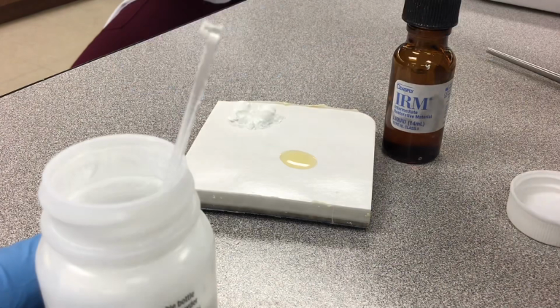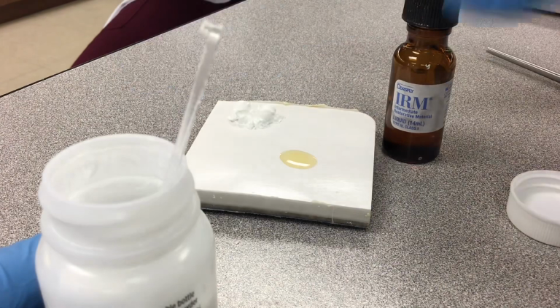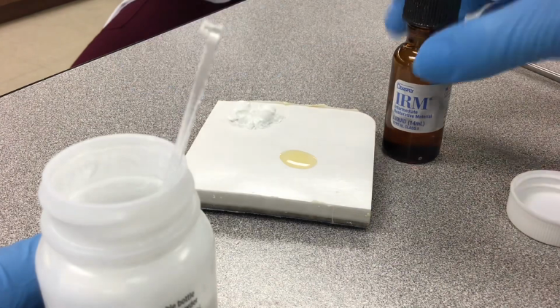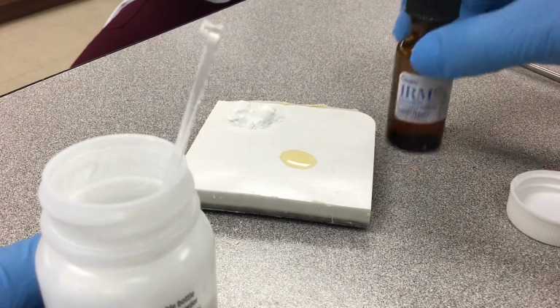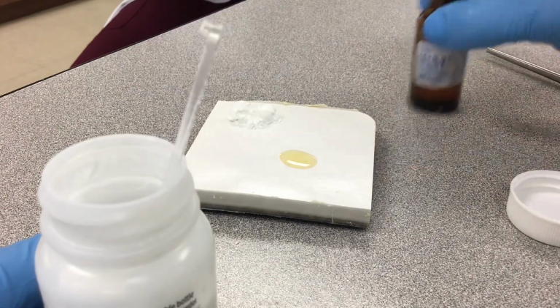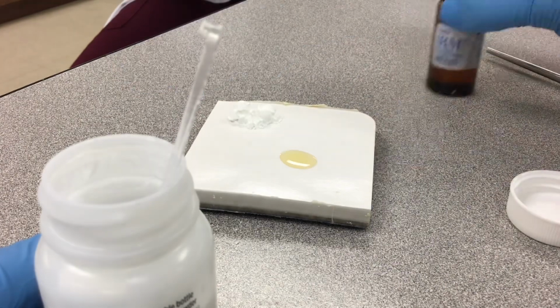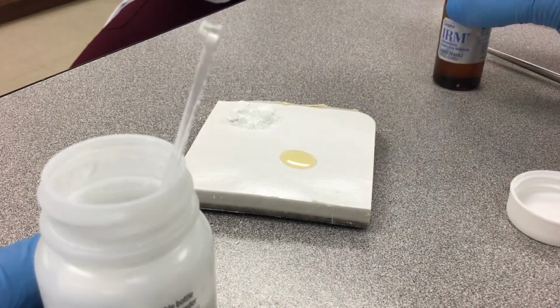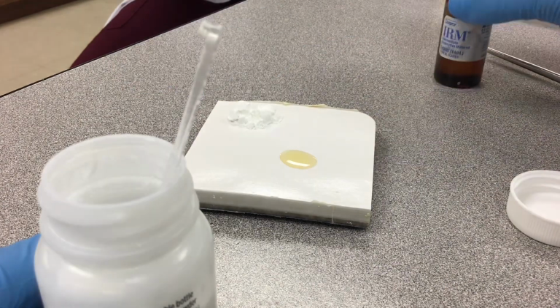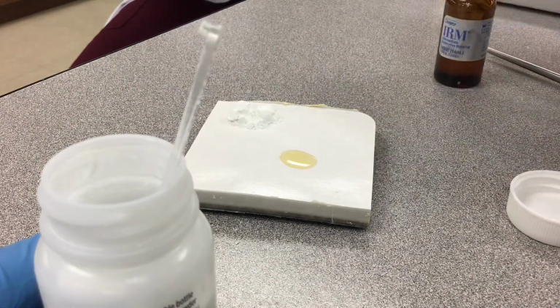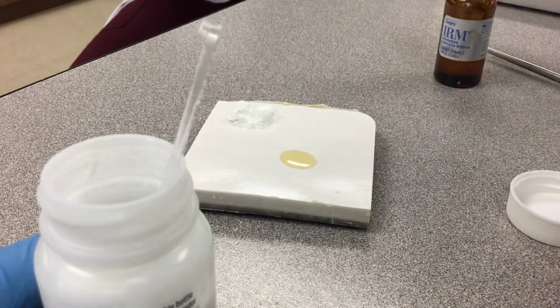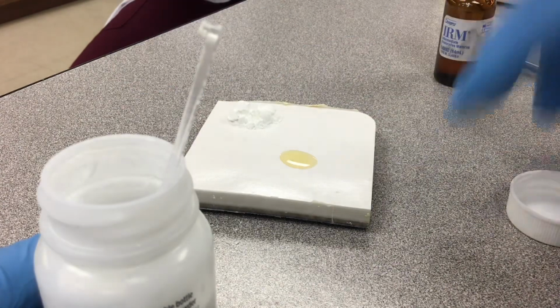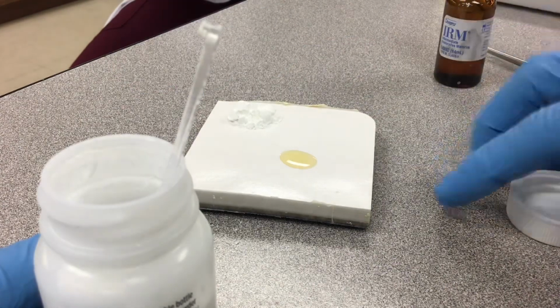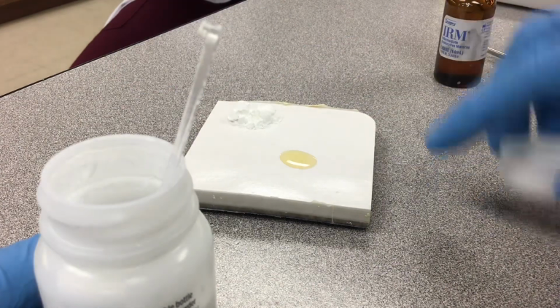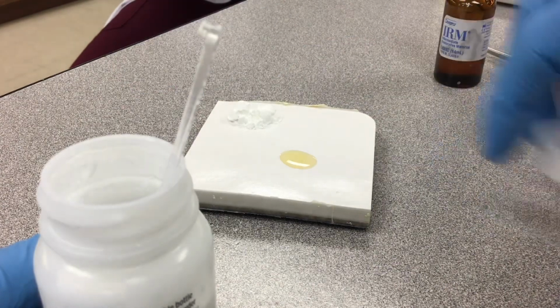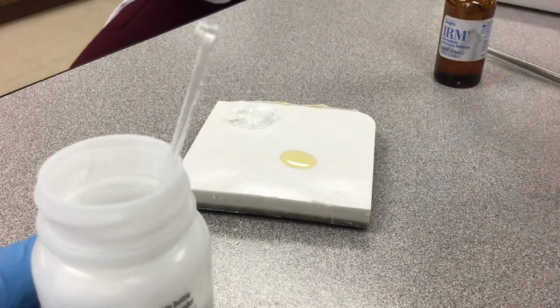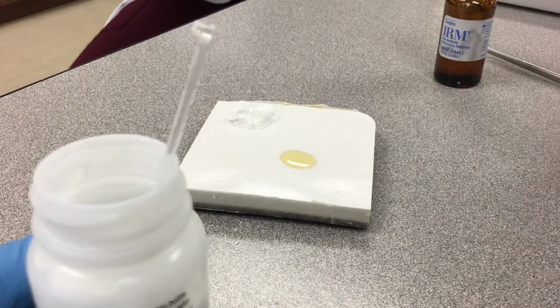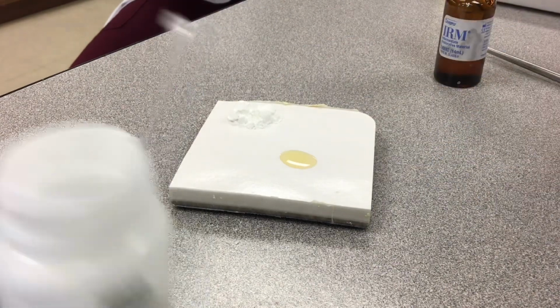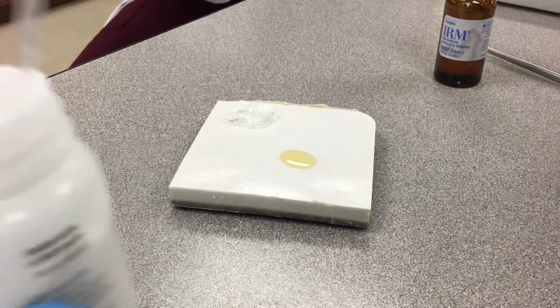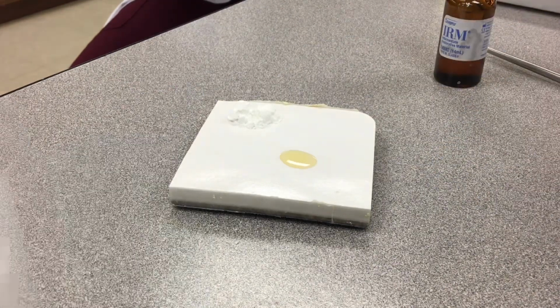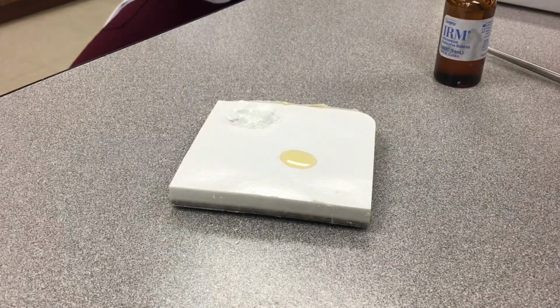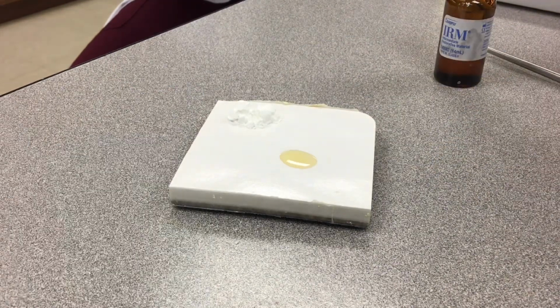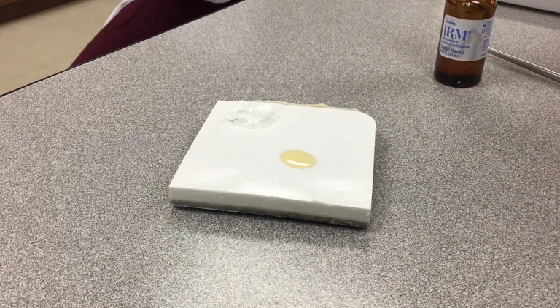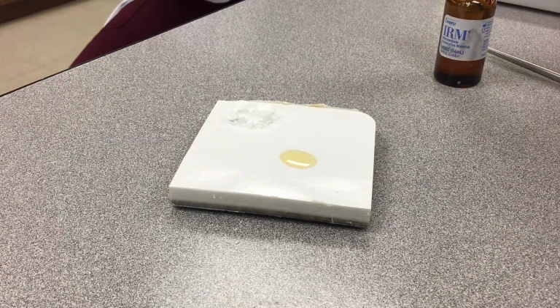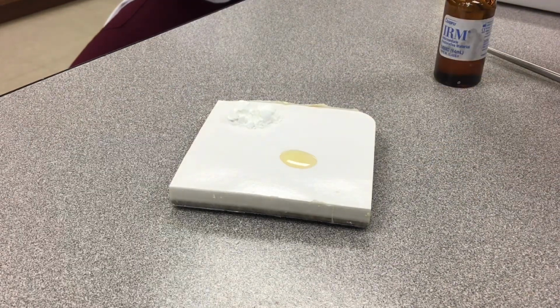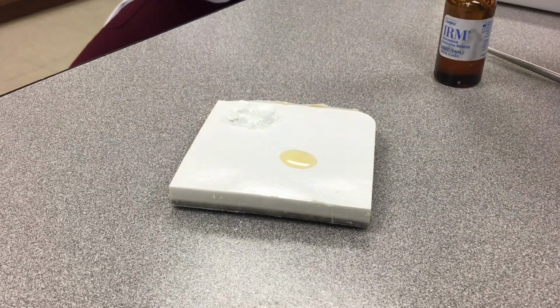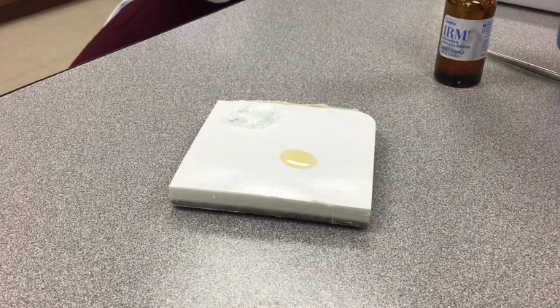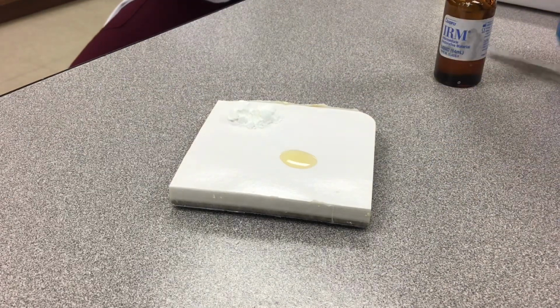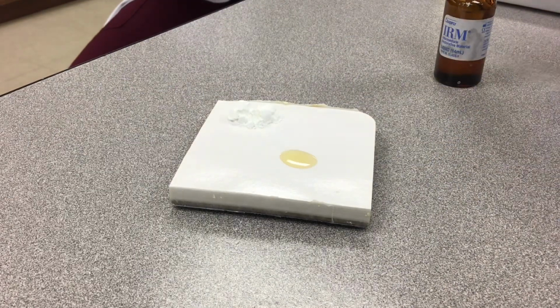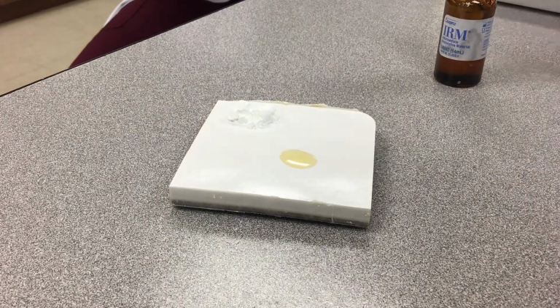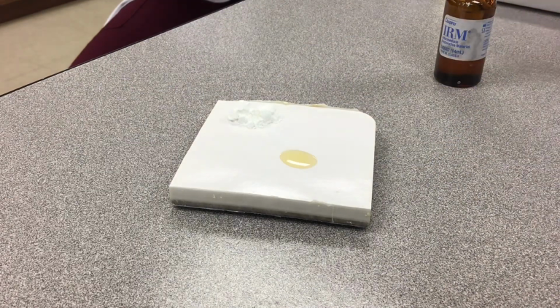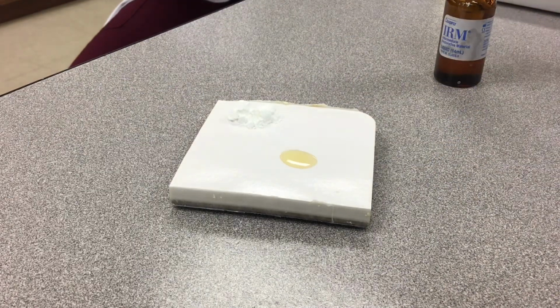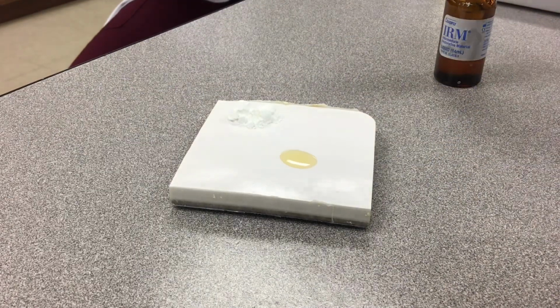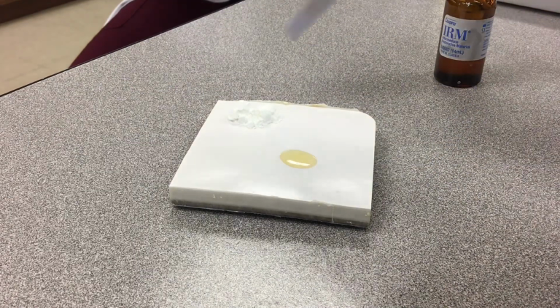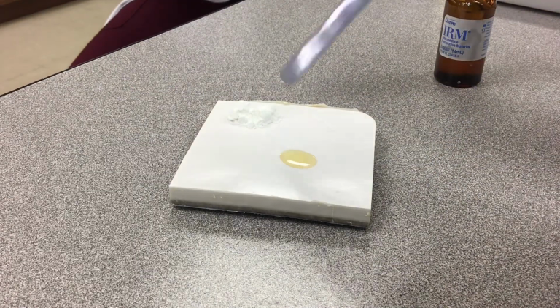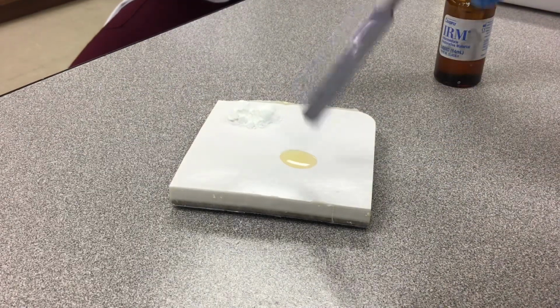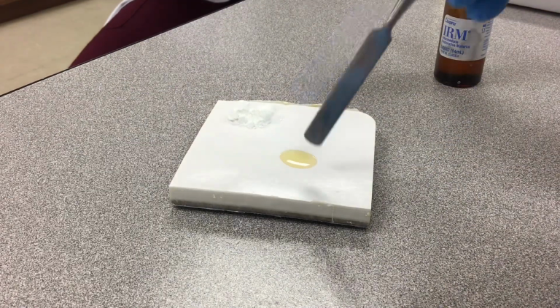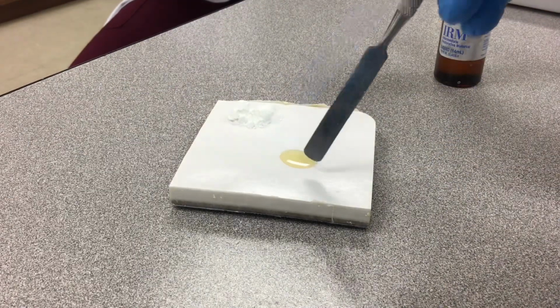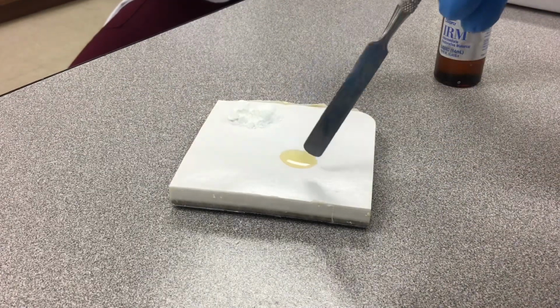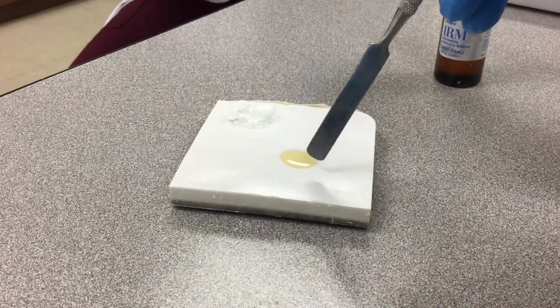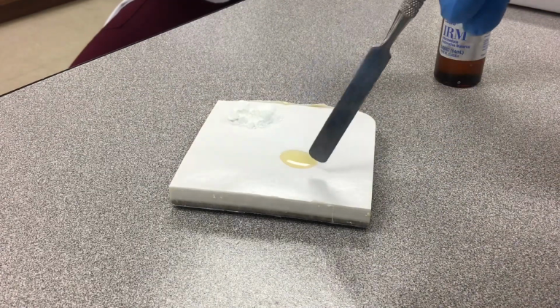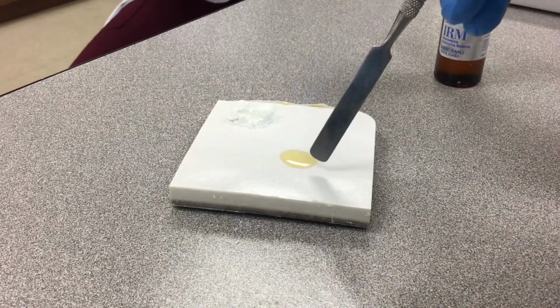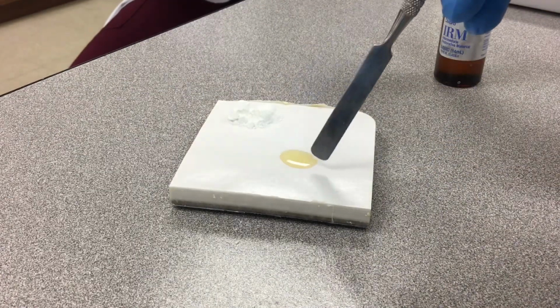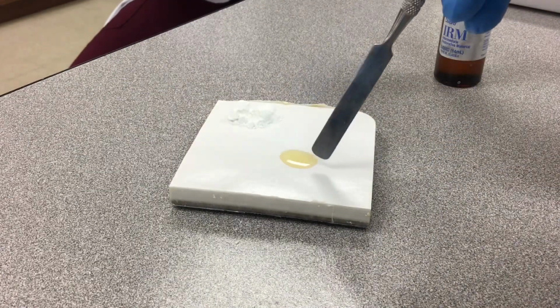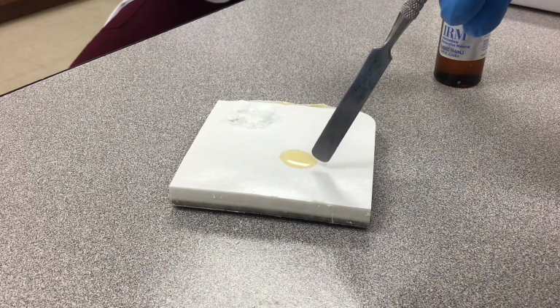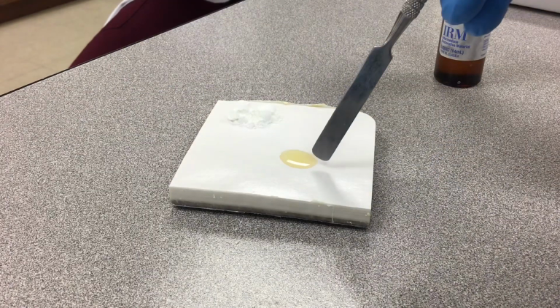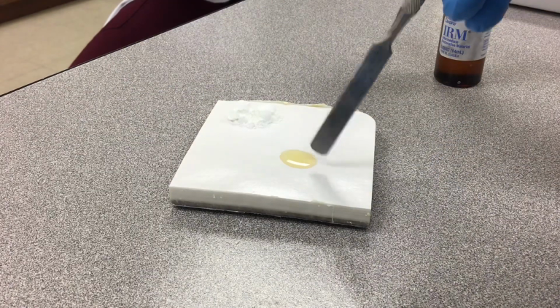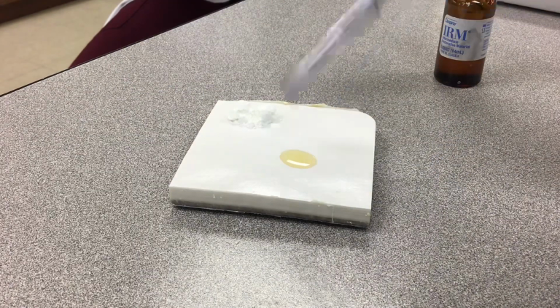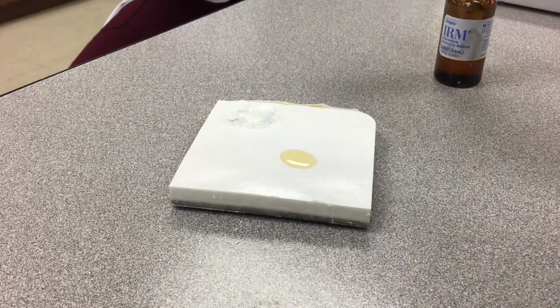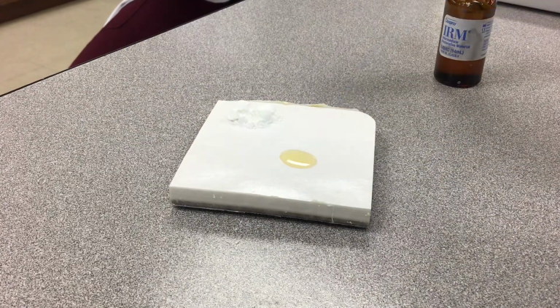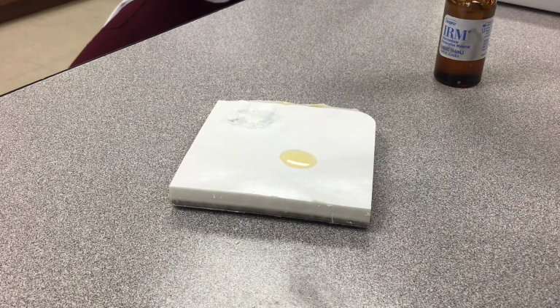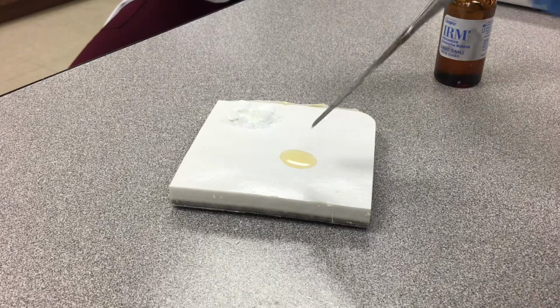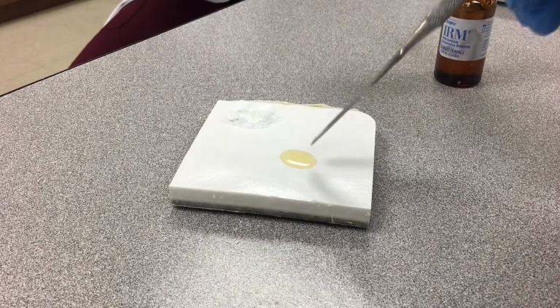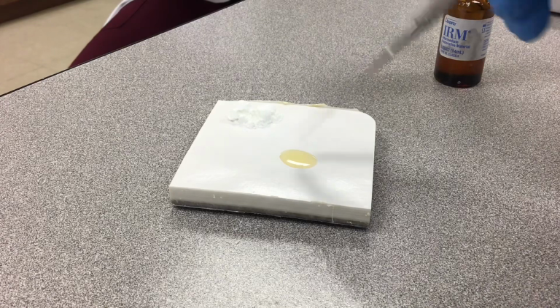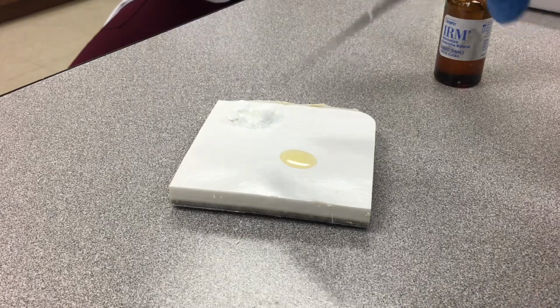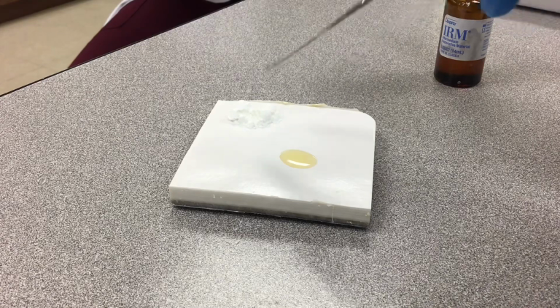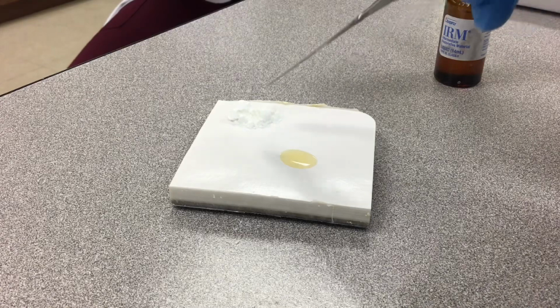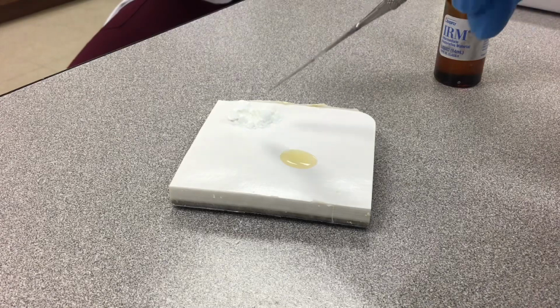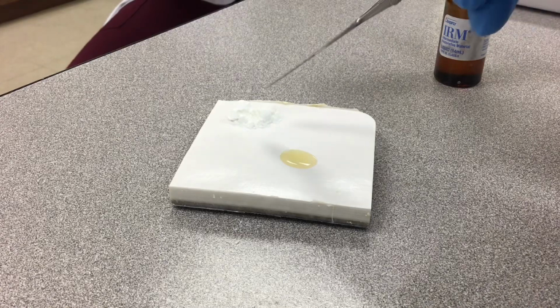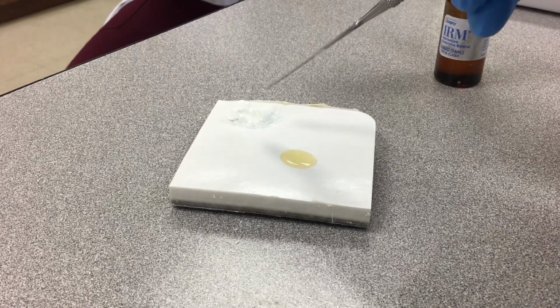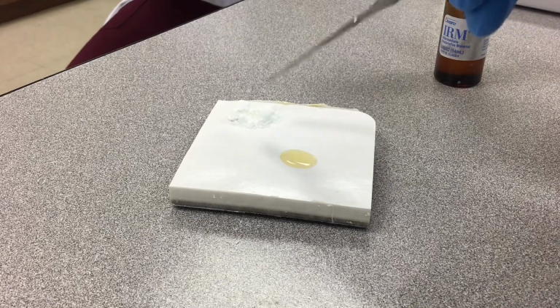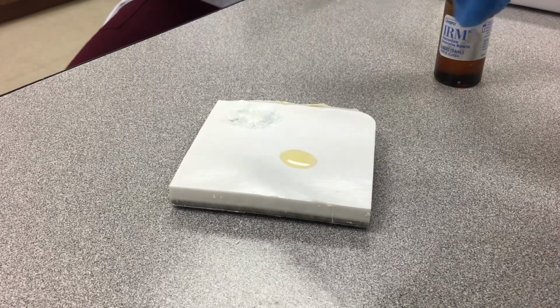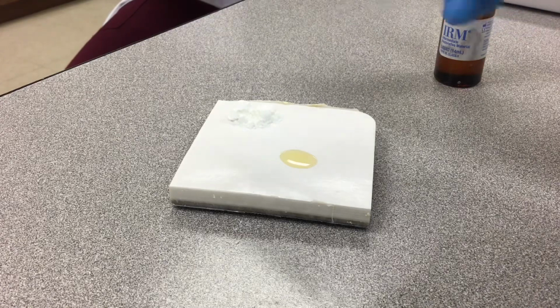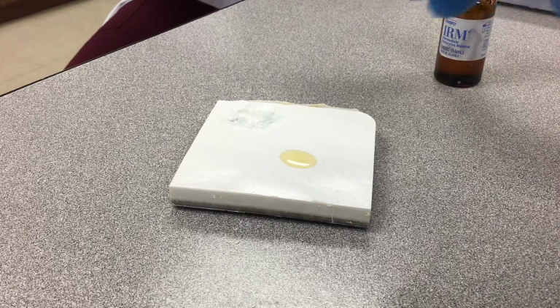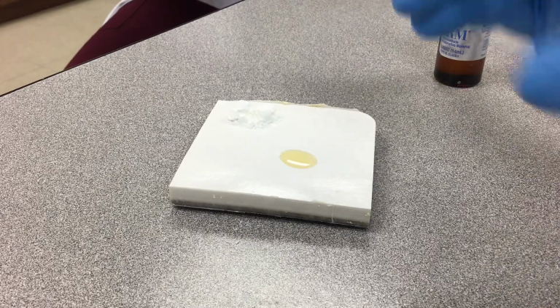Now, if you notice, I put my powder away from my liquid. You don't put the liquid on top of the powder.